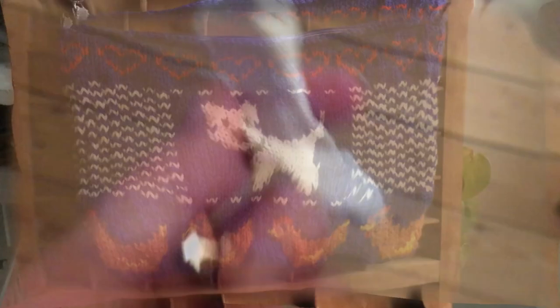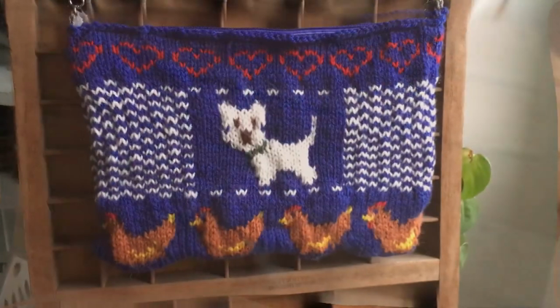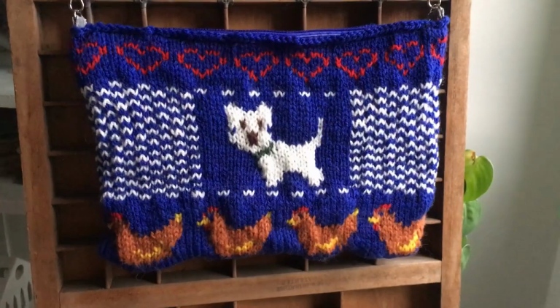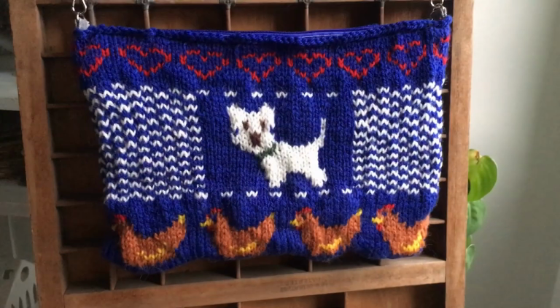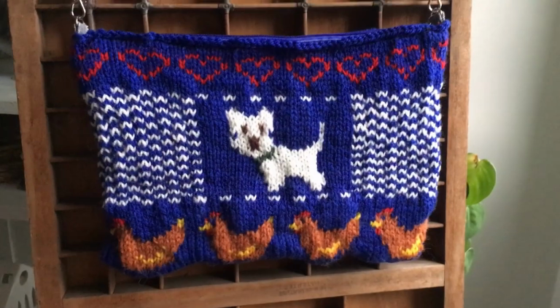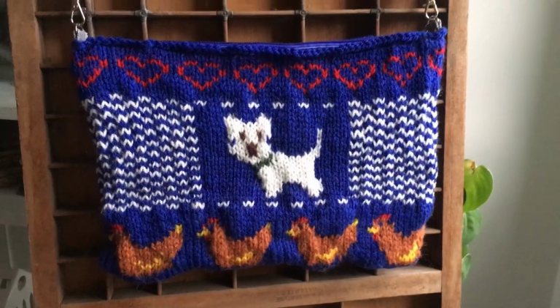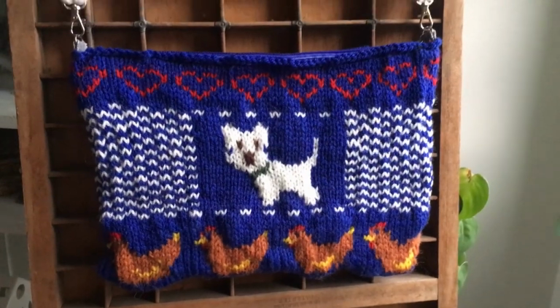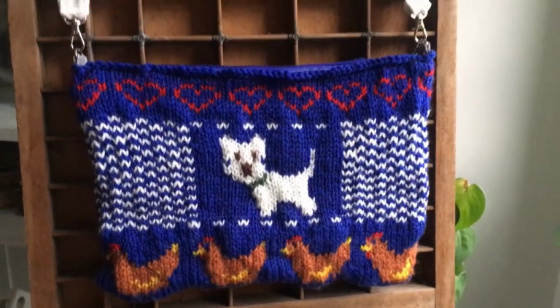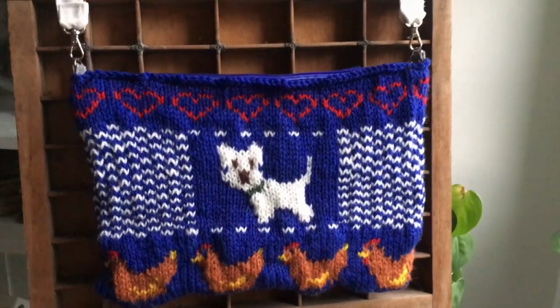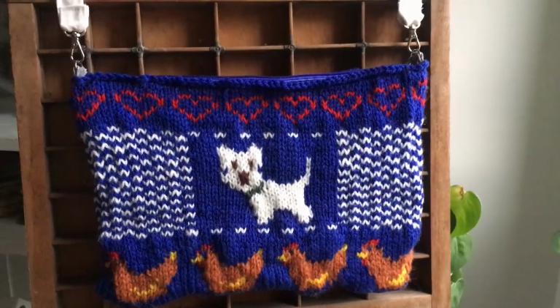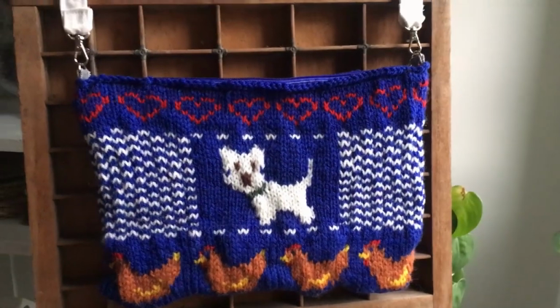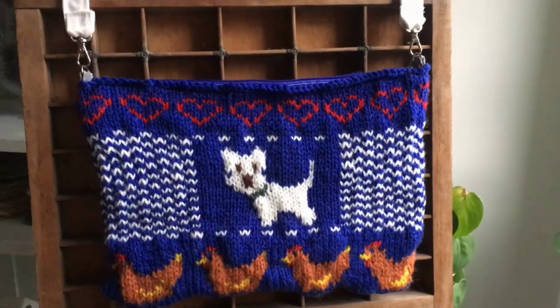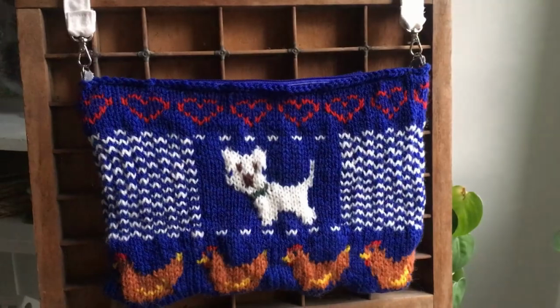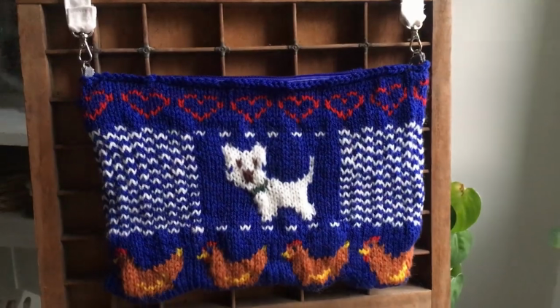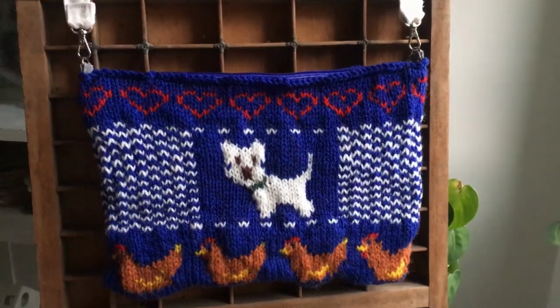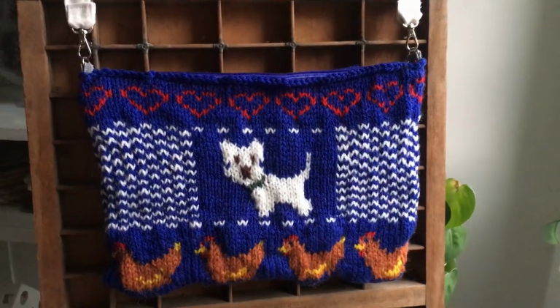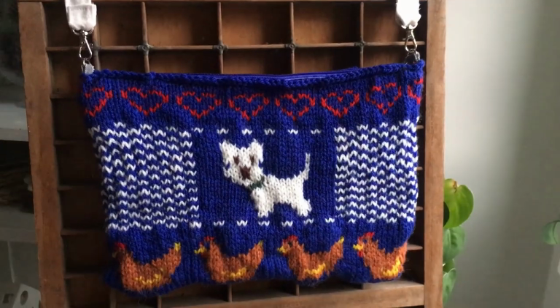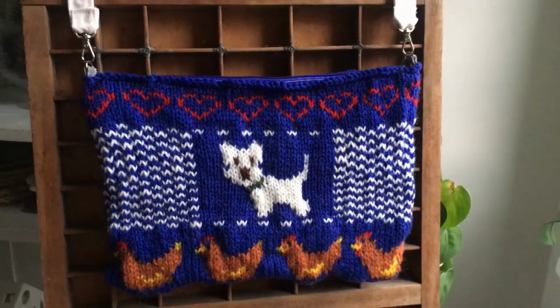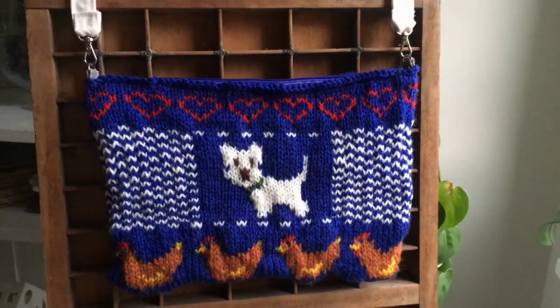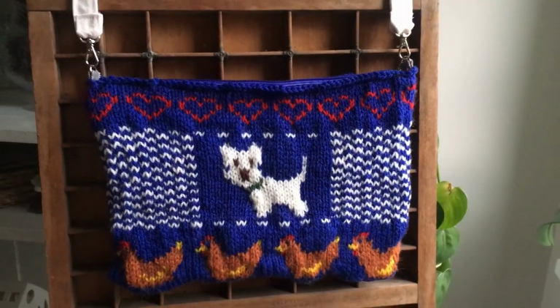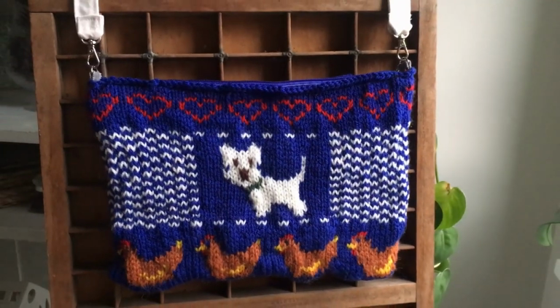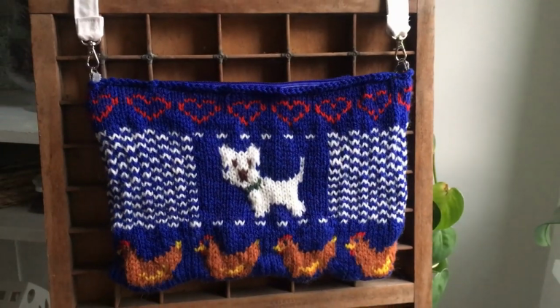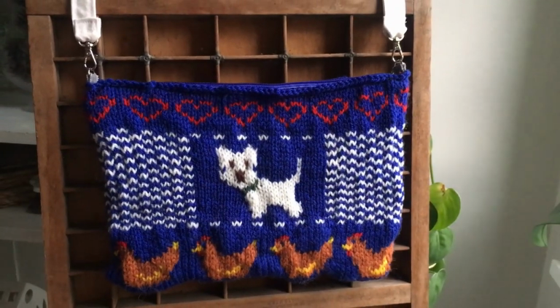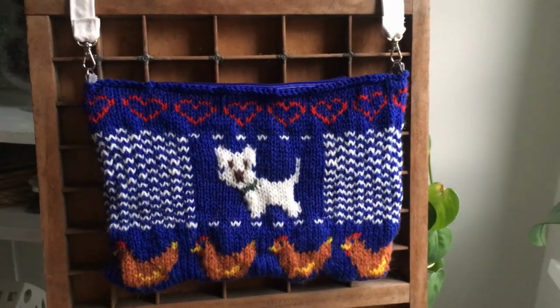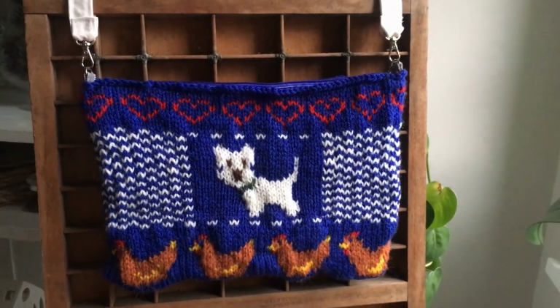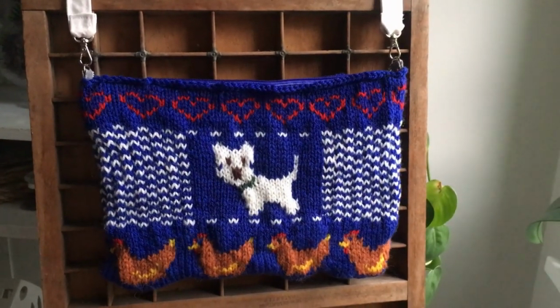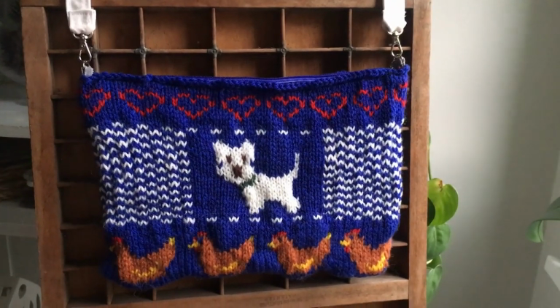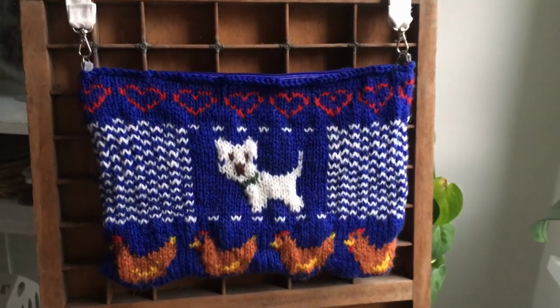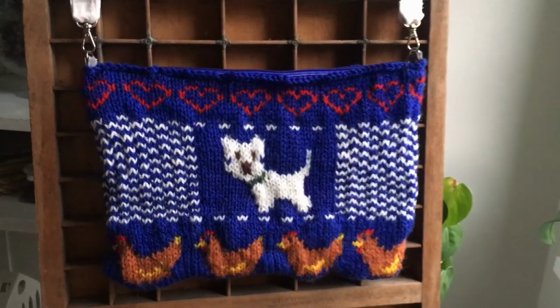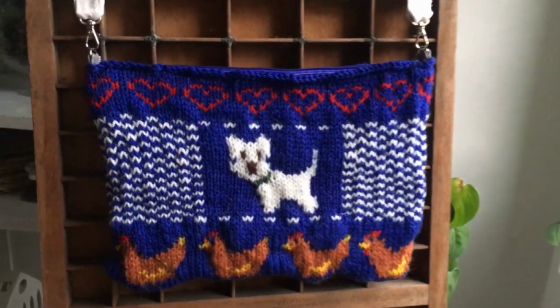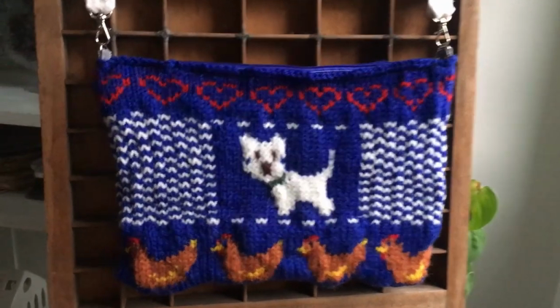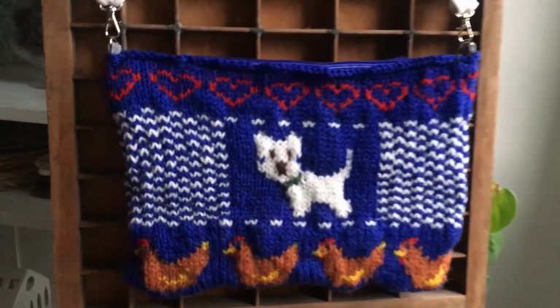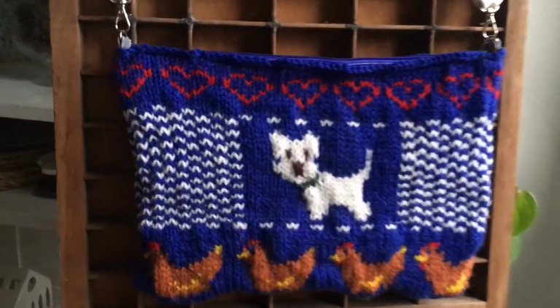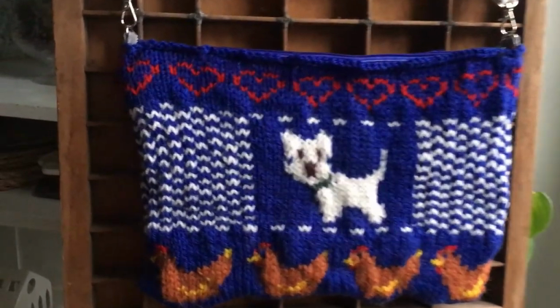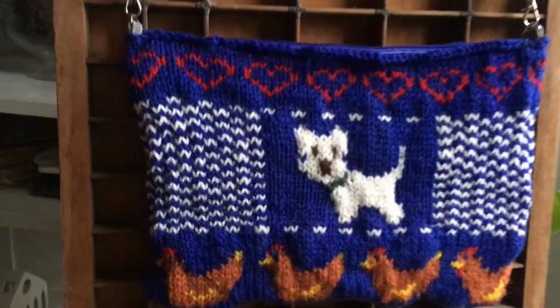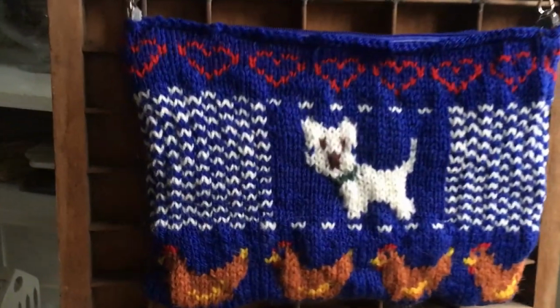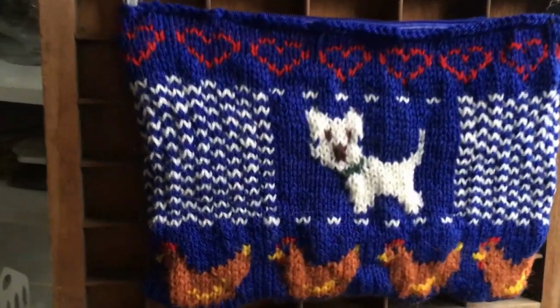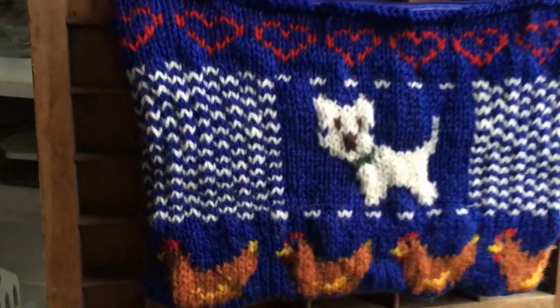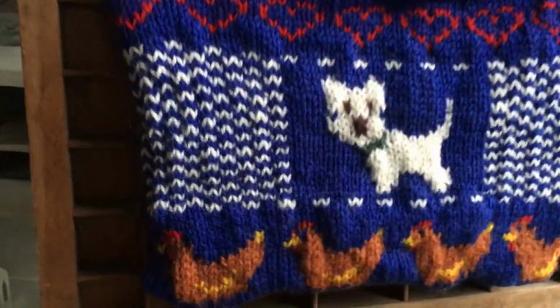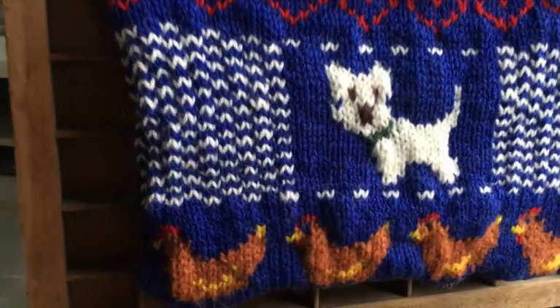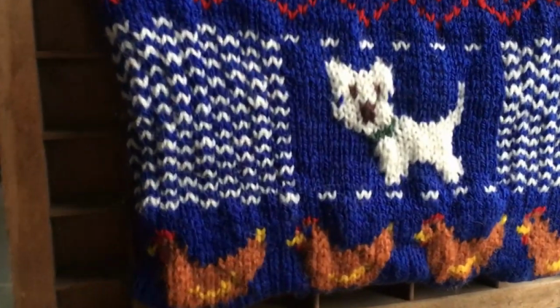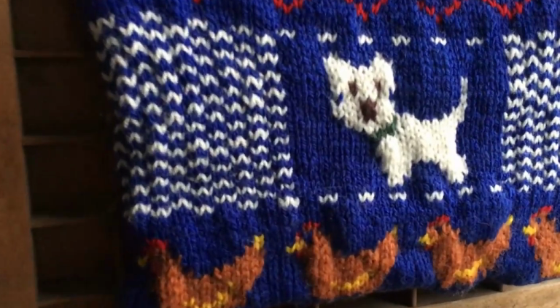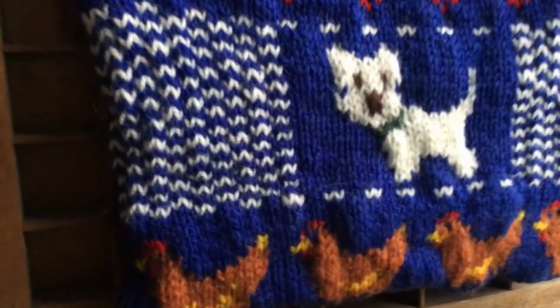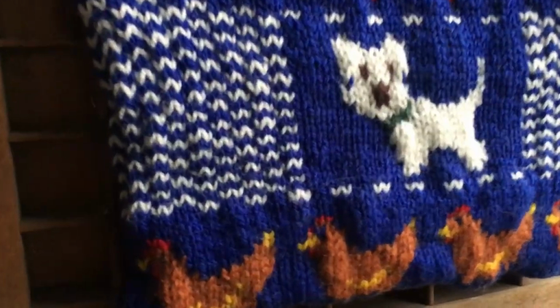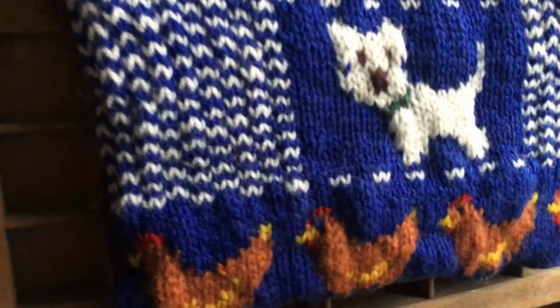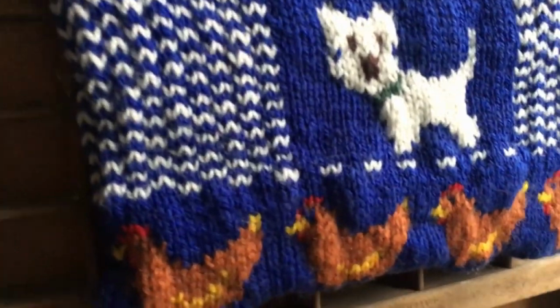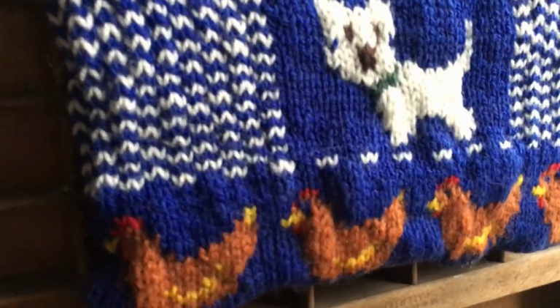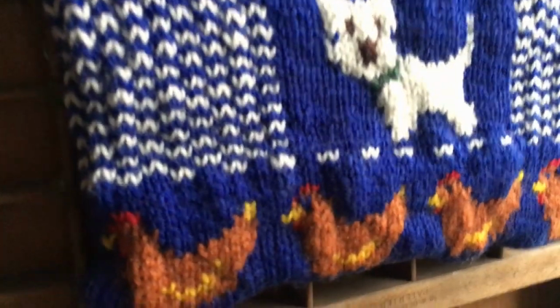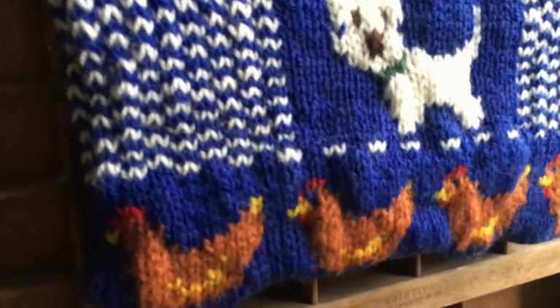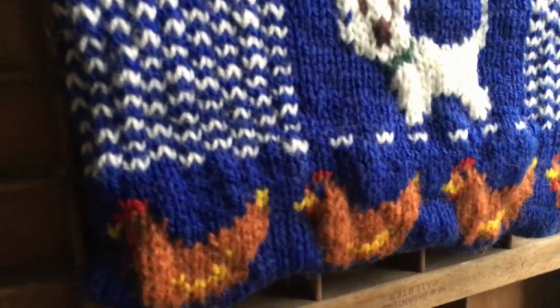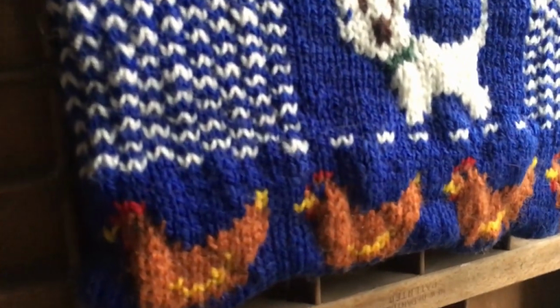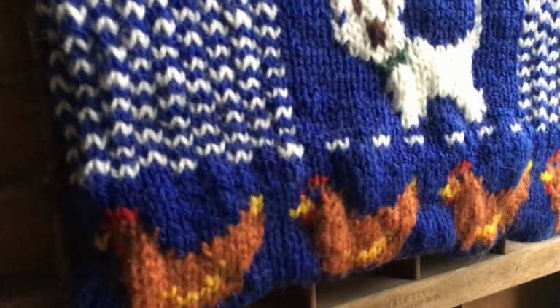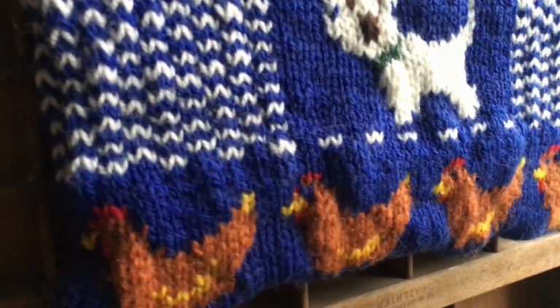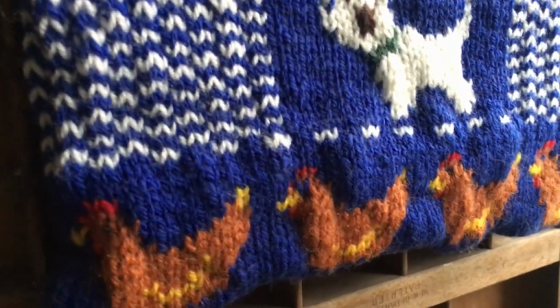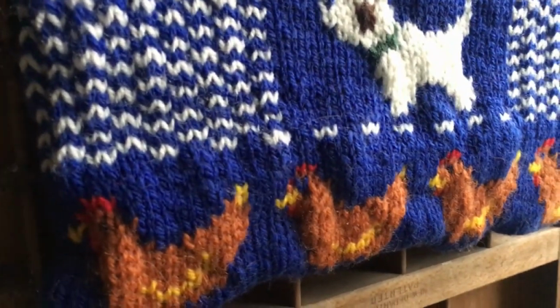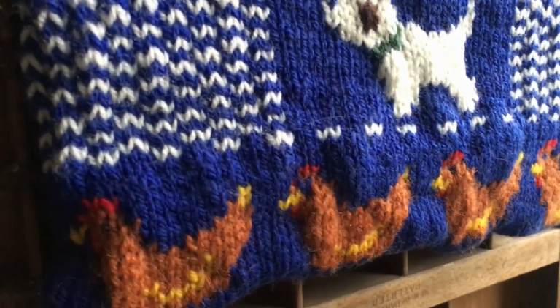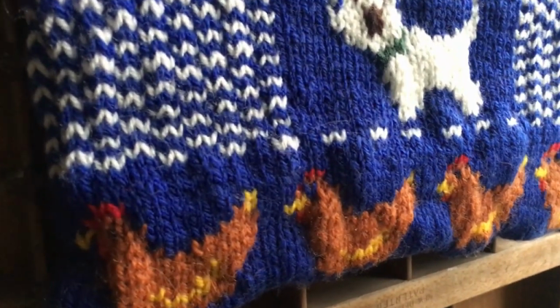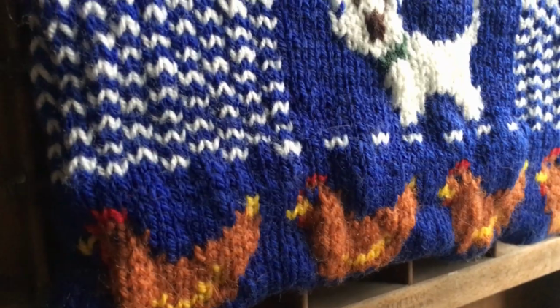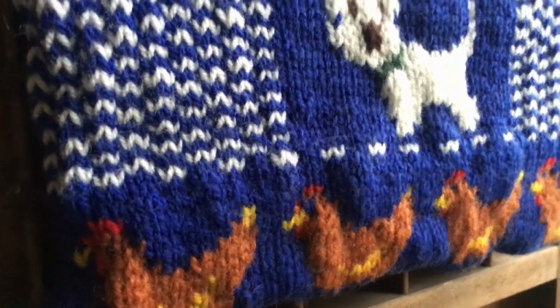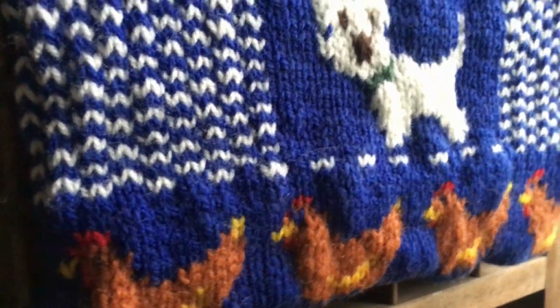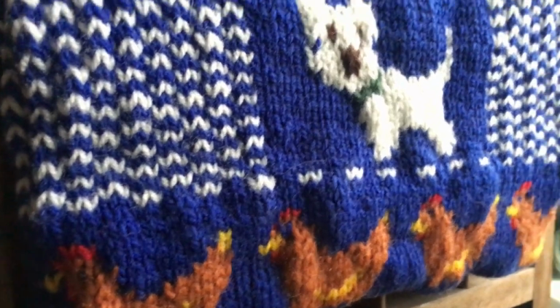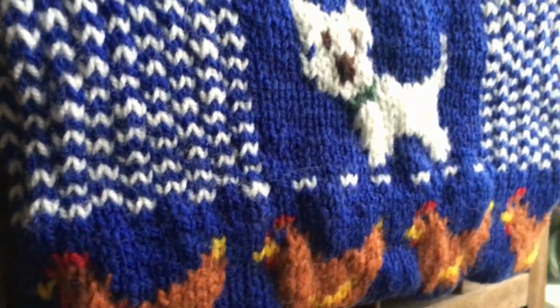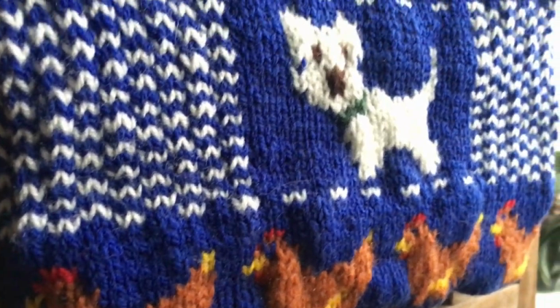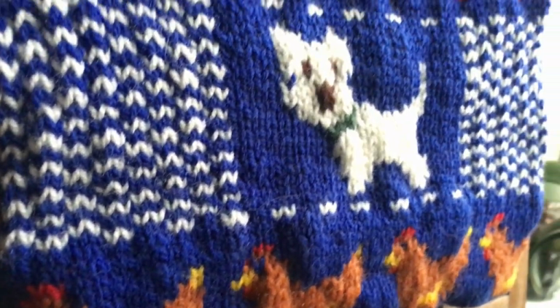So this is how the bag turned out. I hope you enjoyed this tutorial and I hope you're going to try it out. Thank you so much for watching, bye!